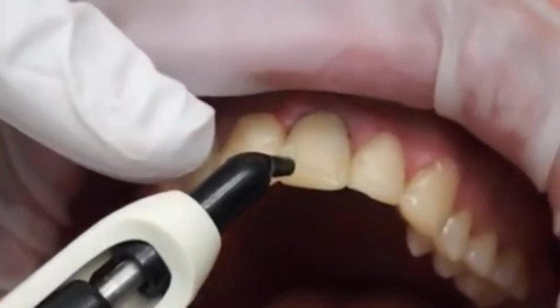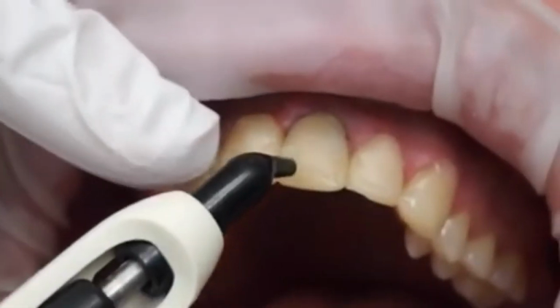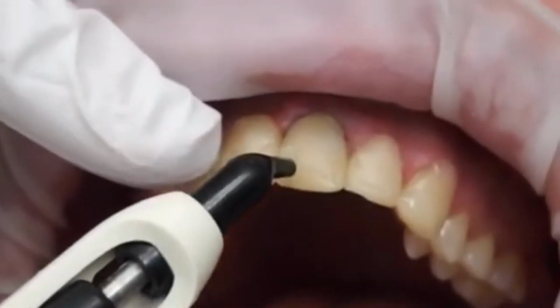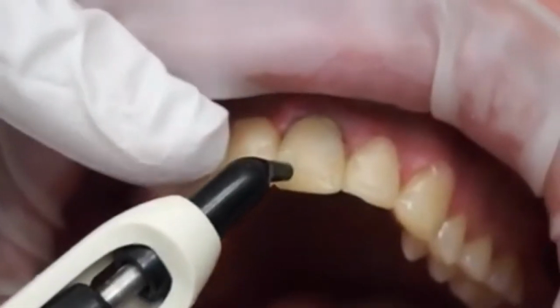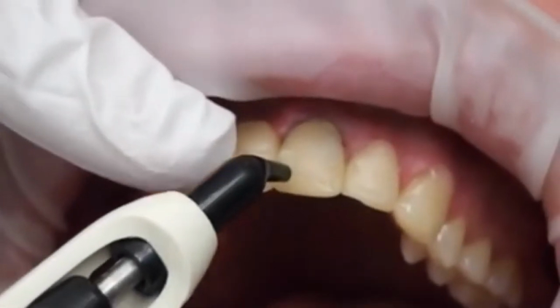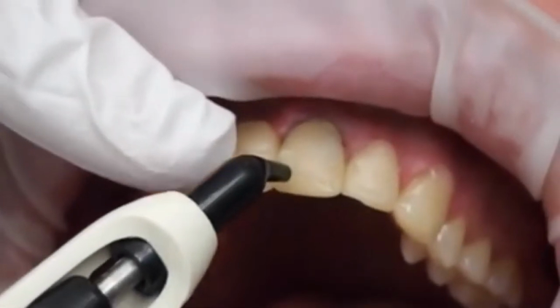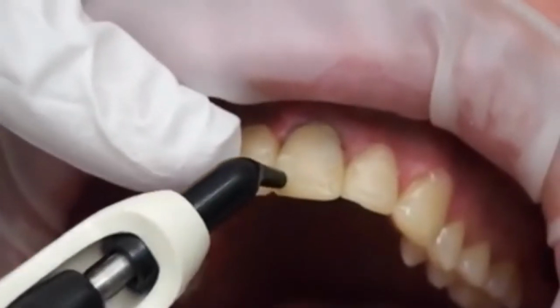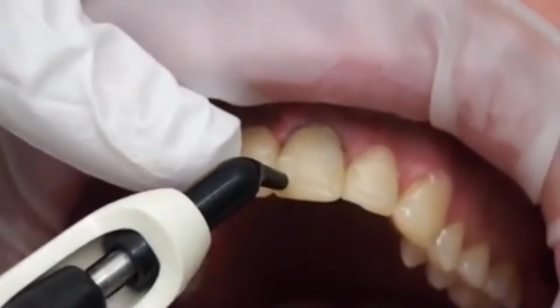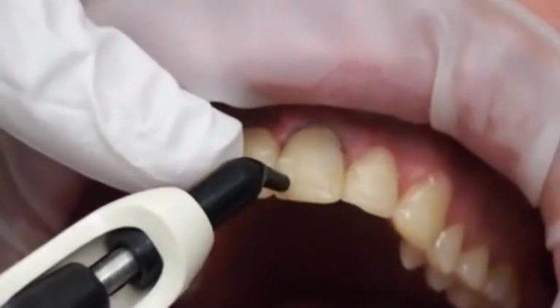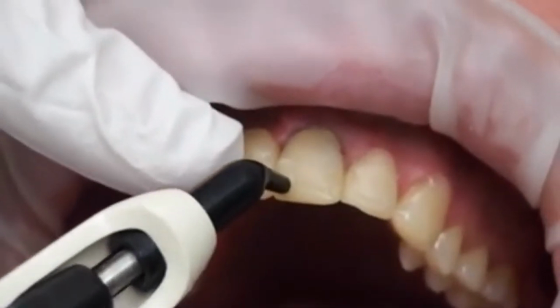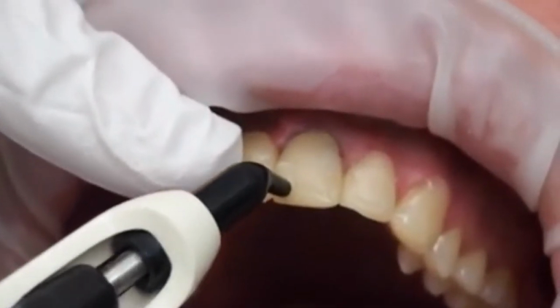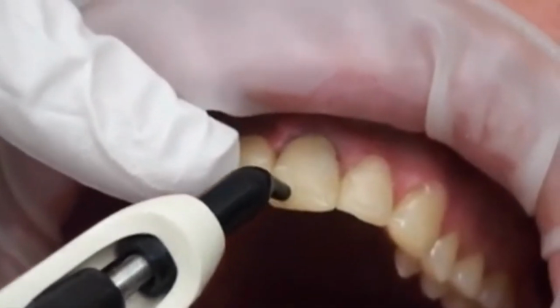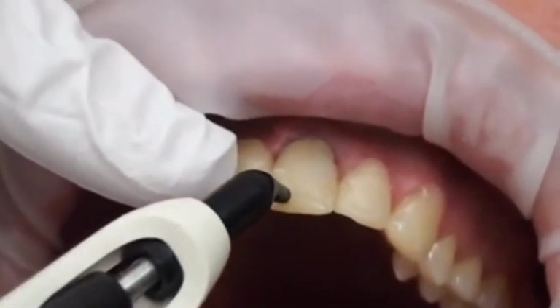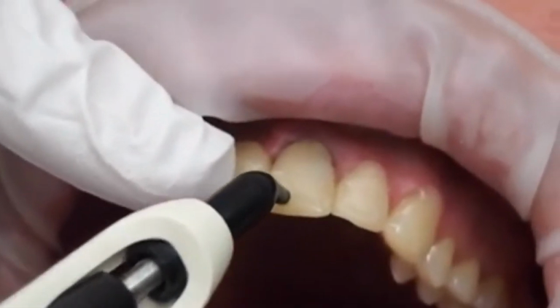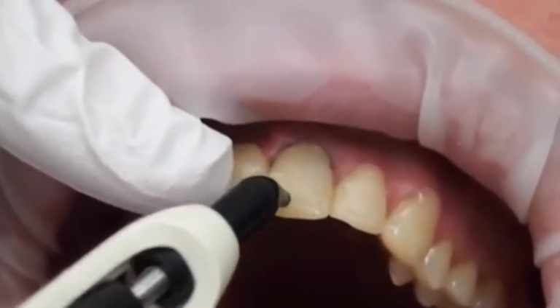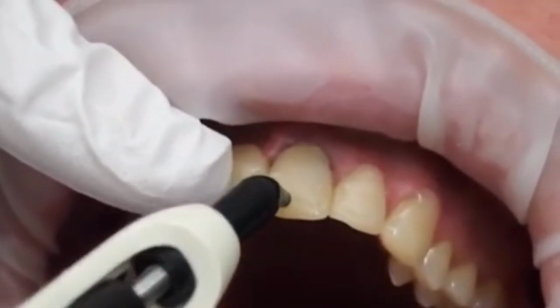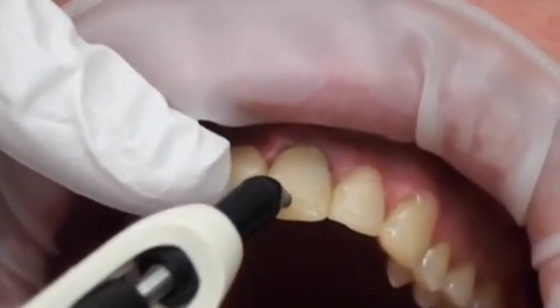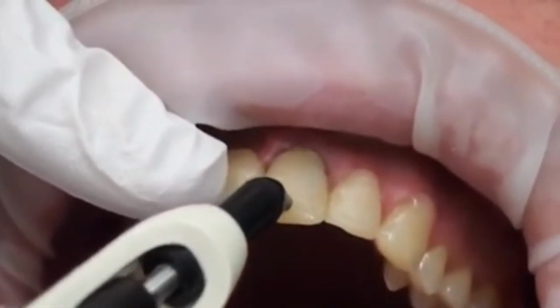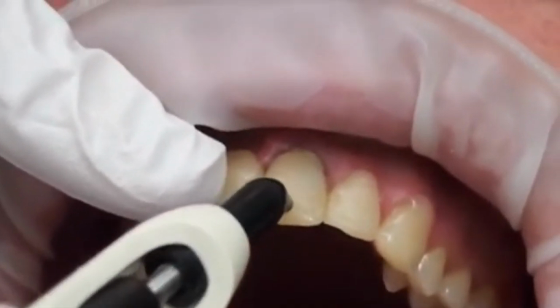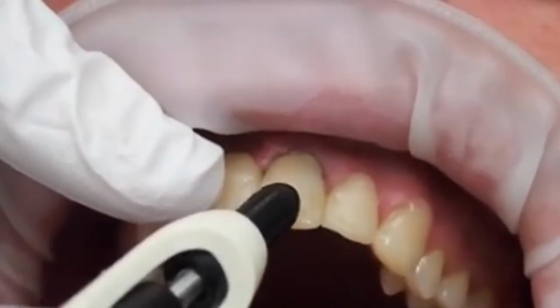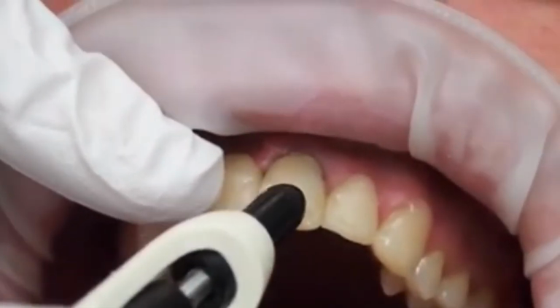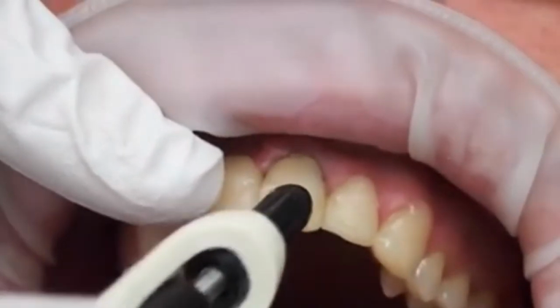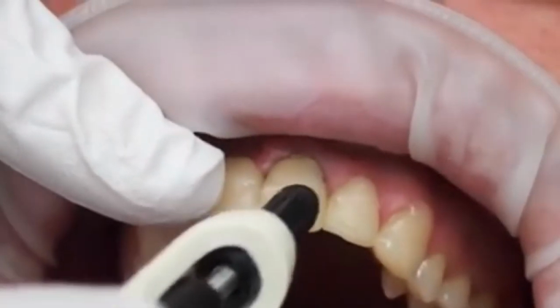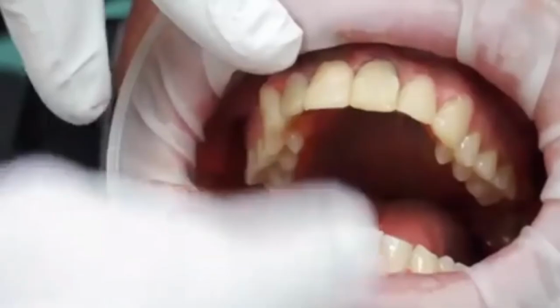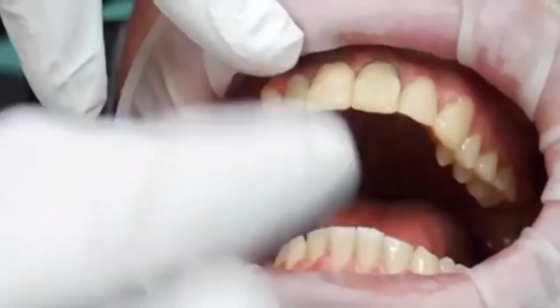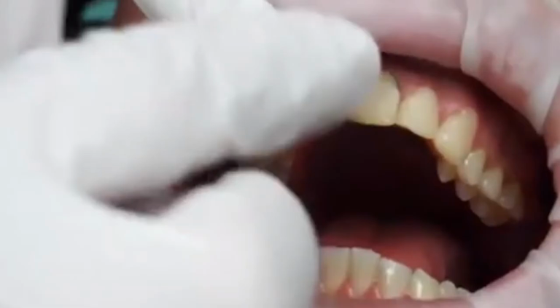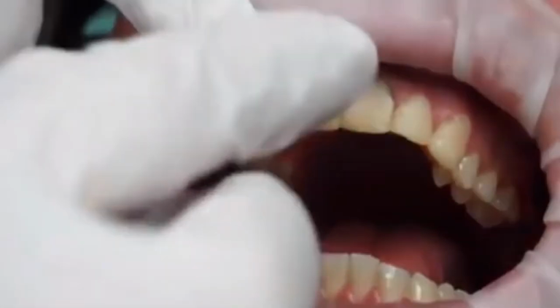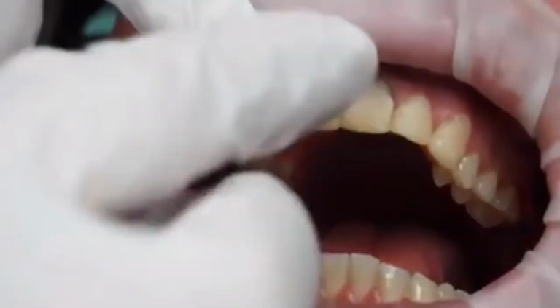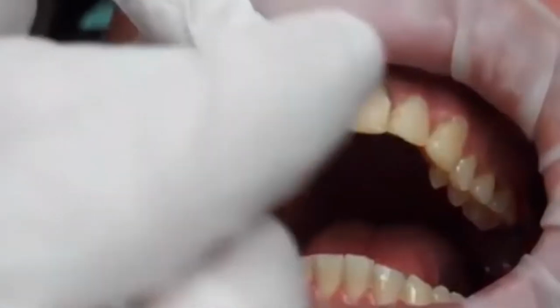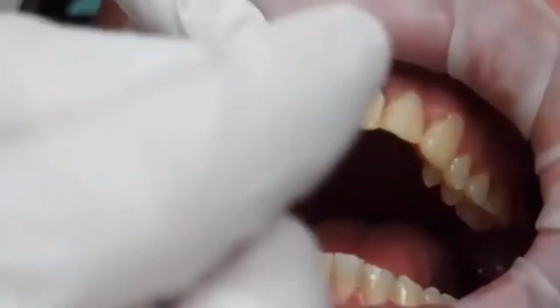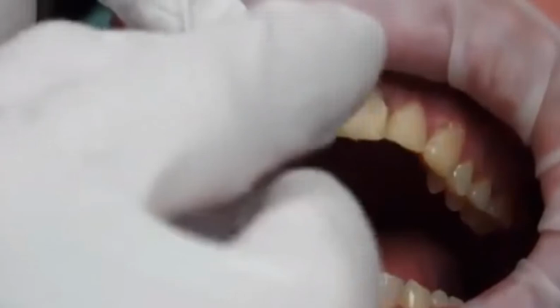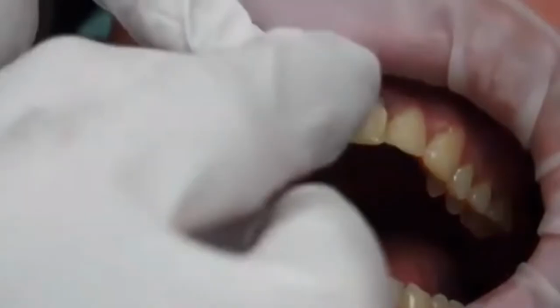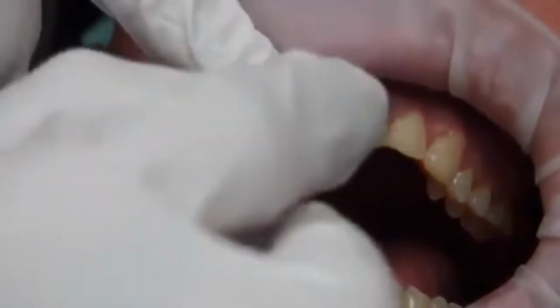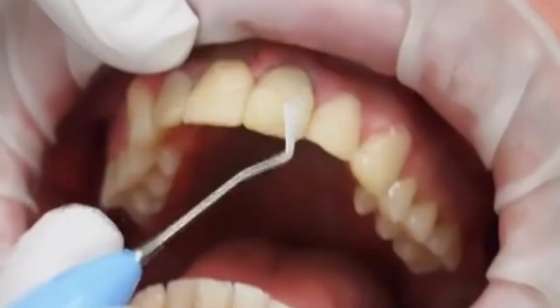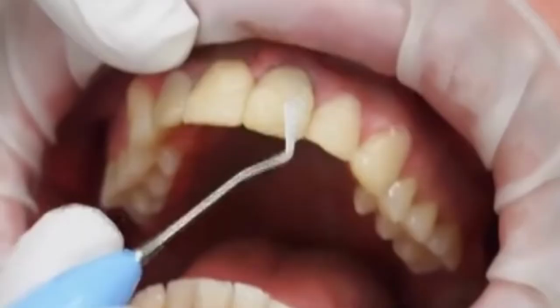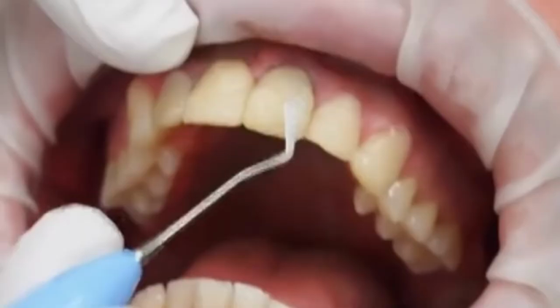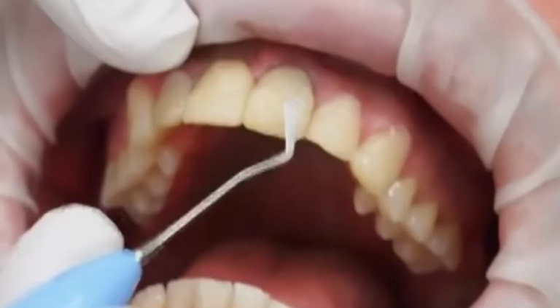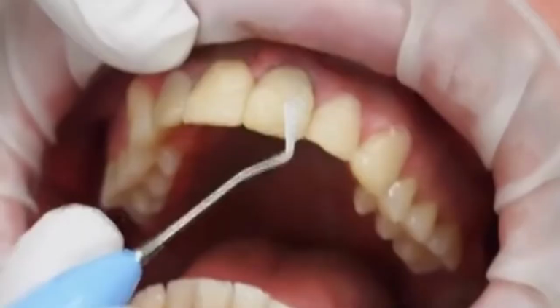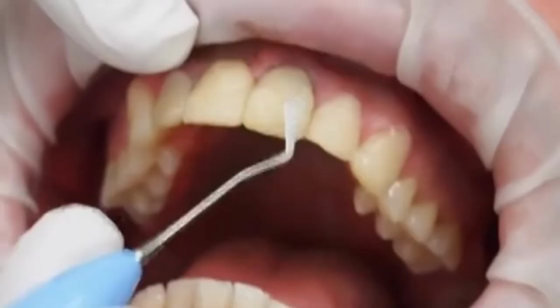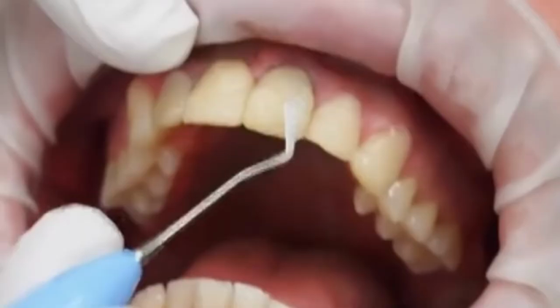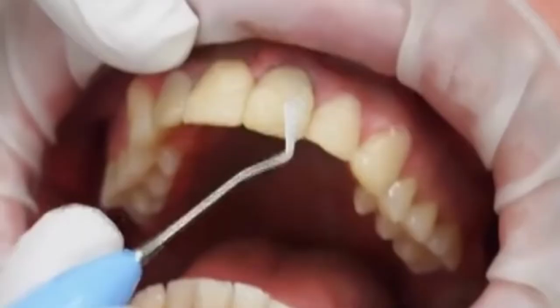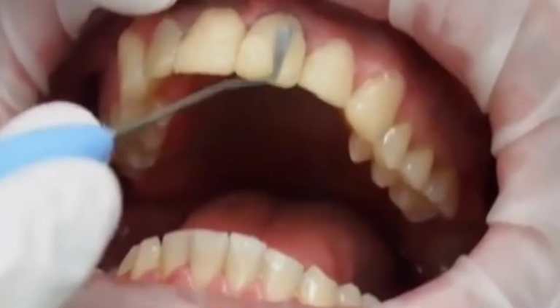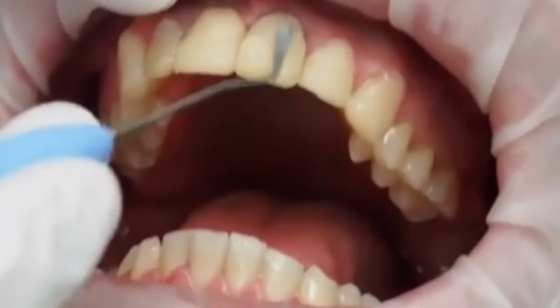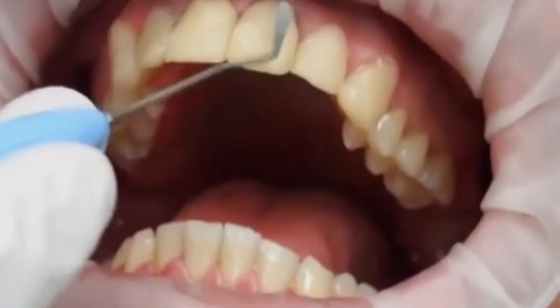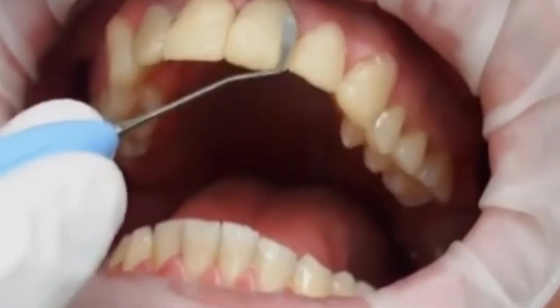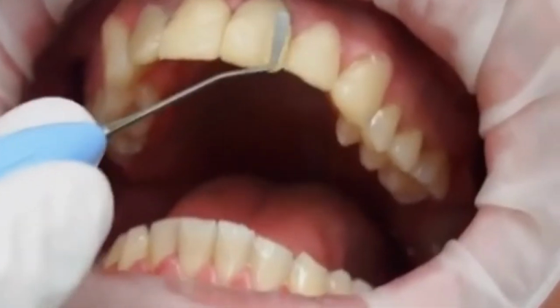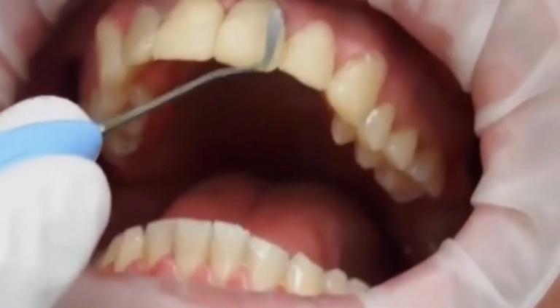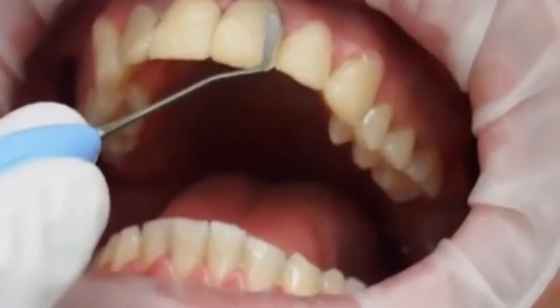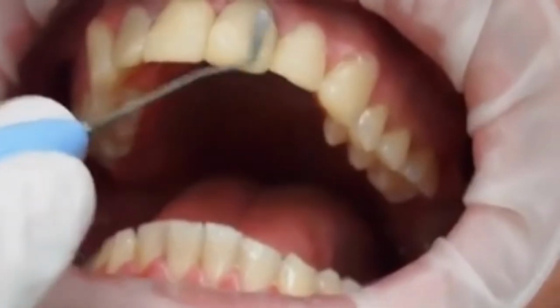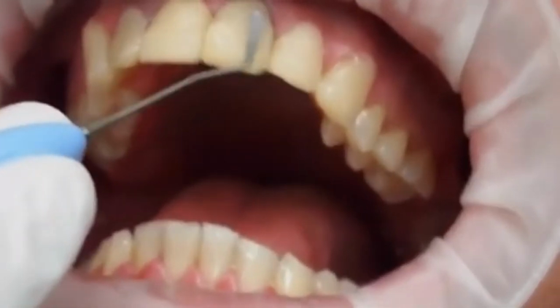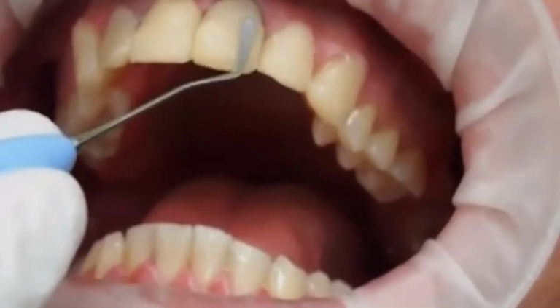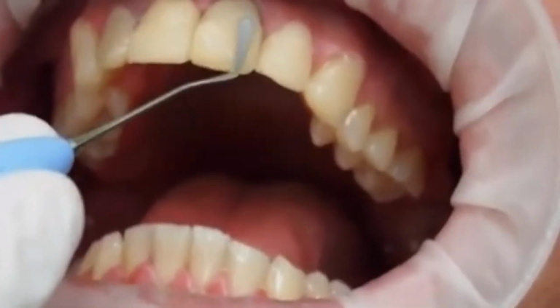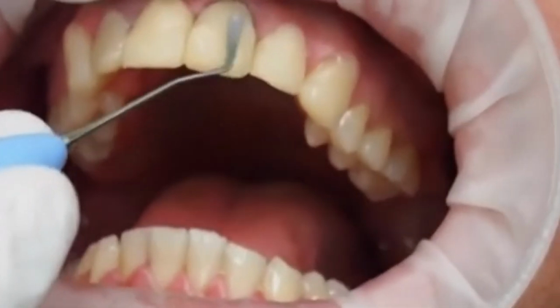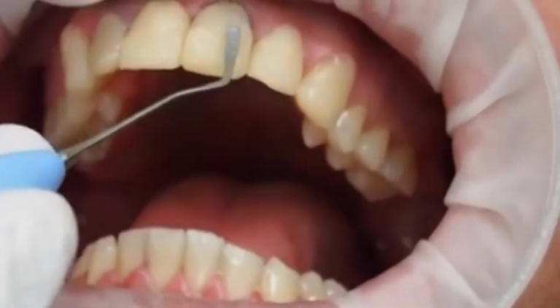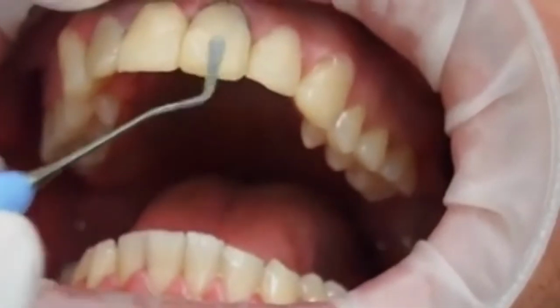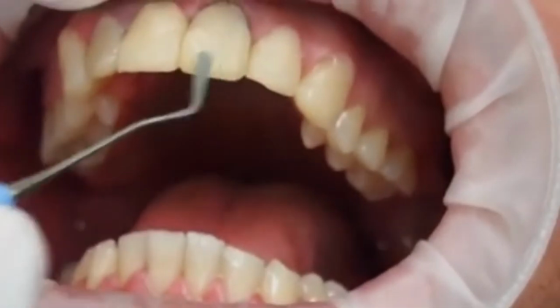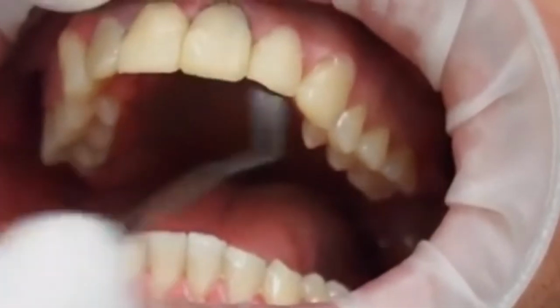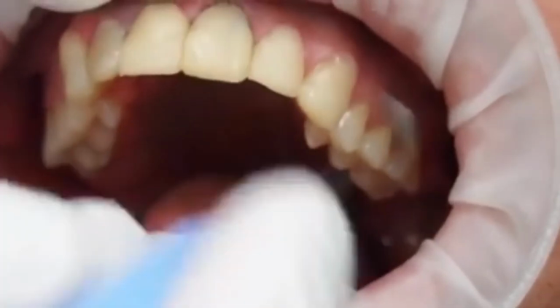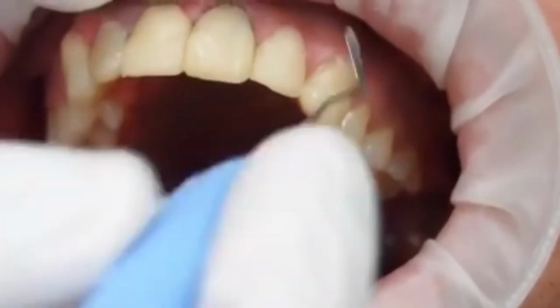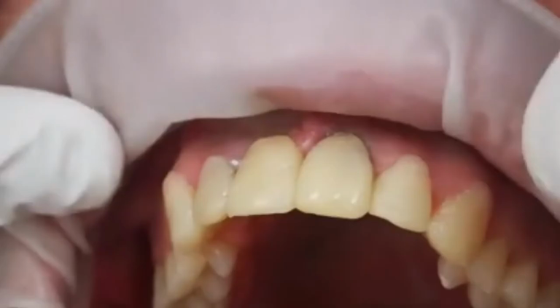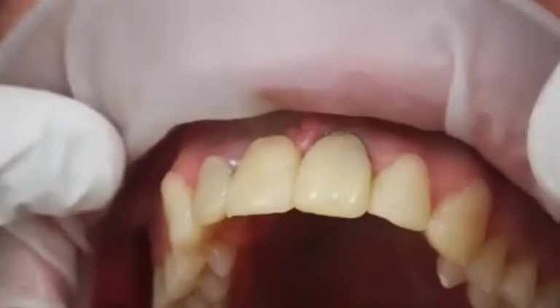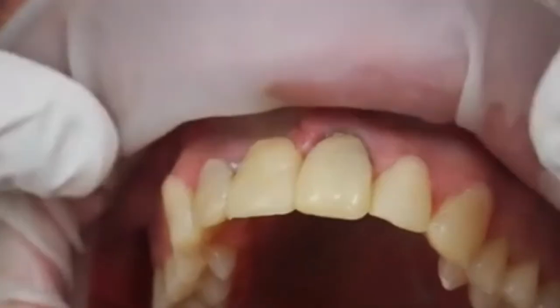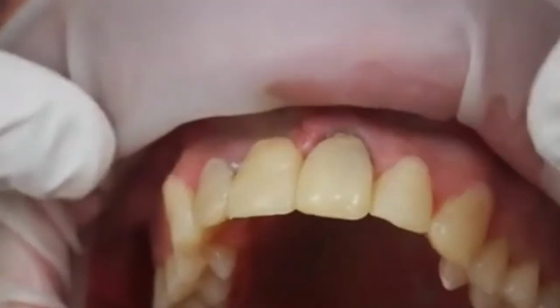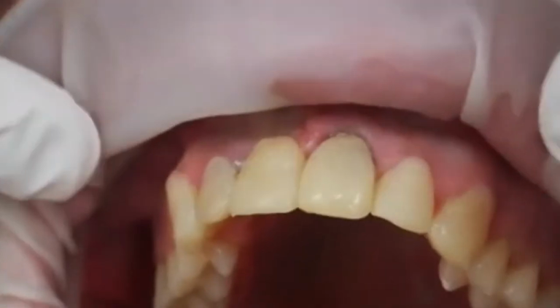Now I'm going back and tidying up the incisor edge — it's a little bit rounded there so we needed to add a little bit of bulk to flatten it out.